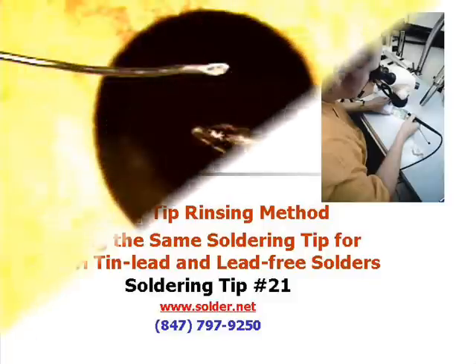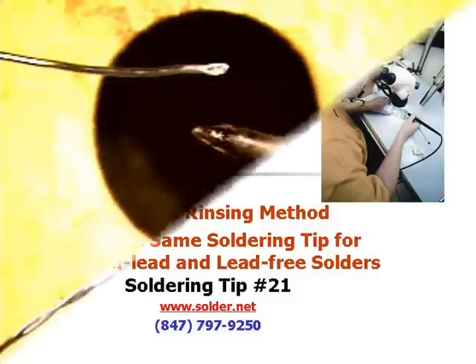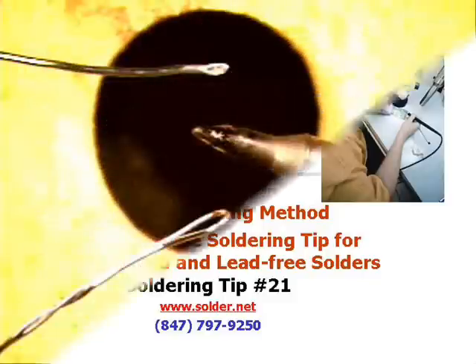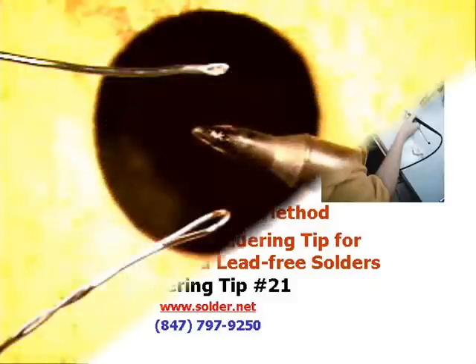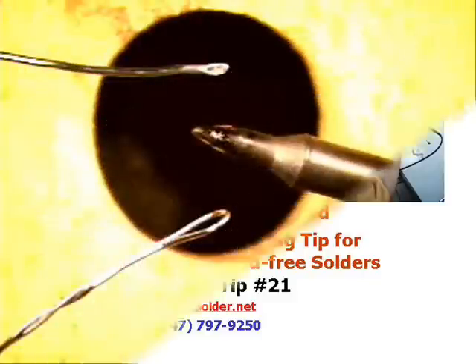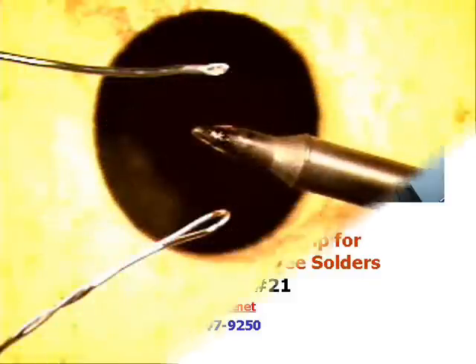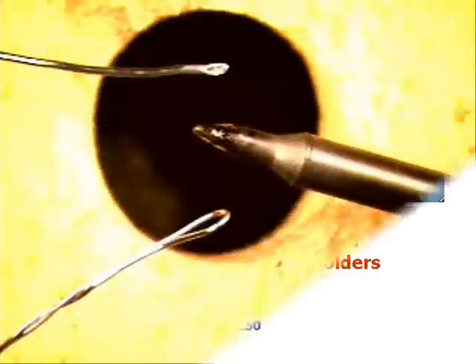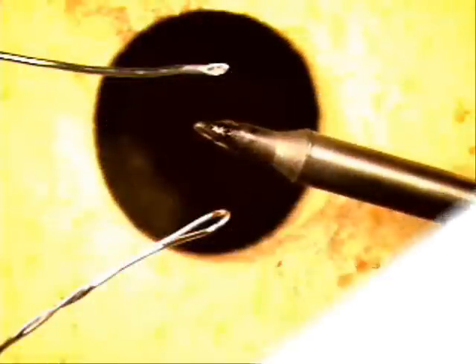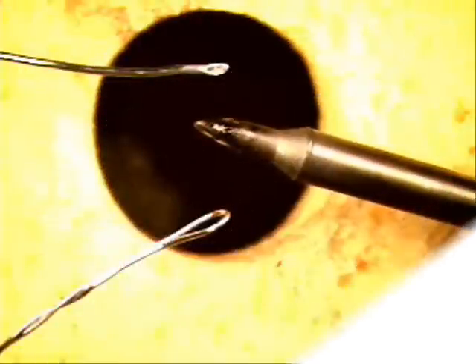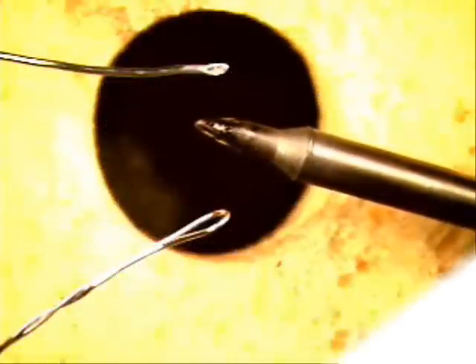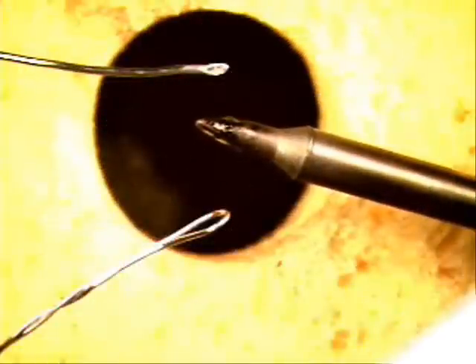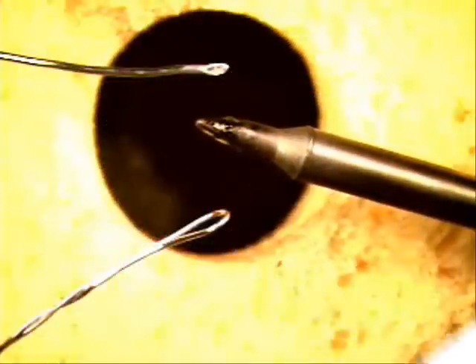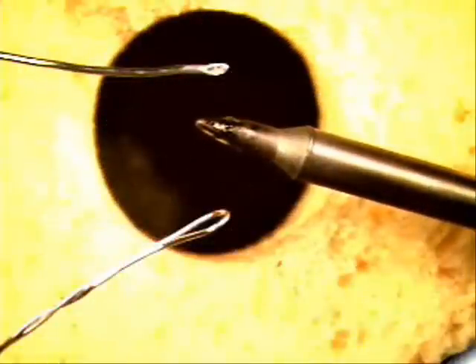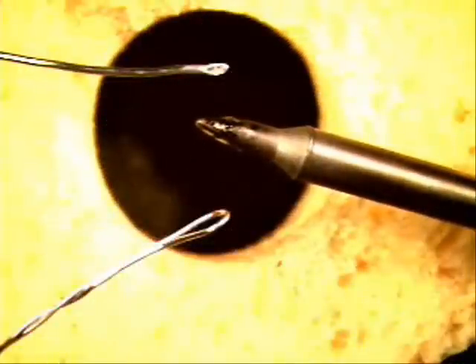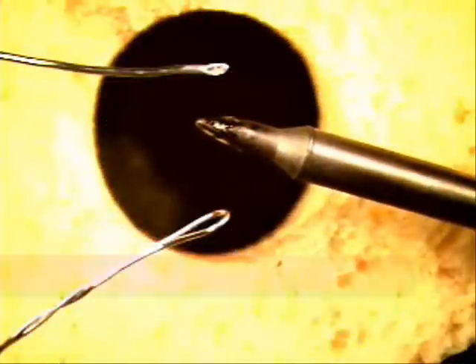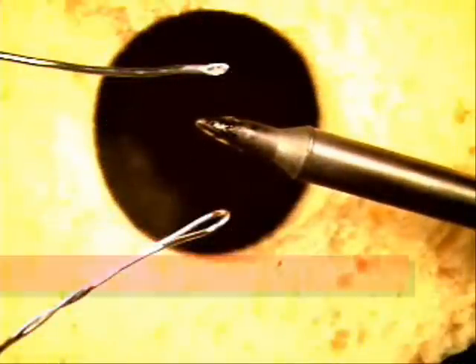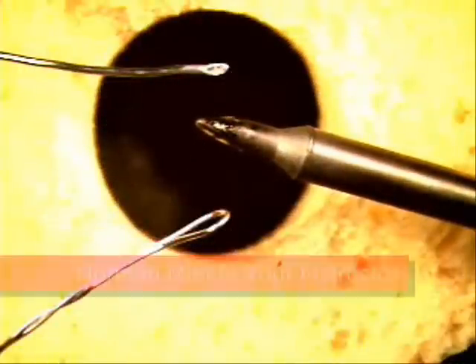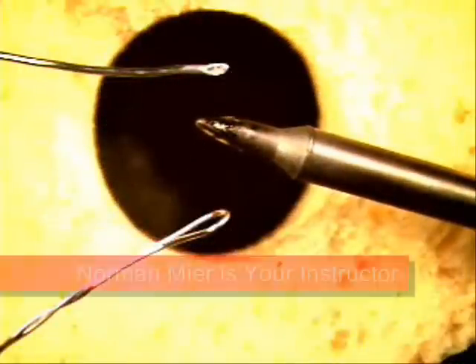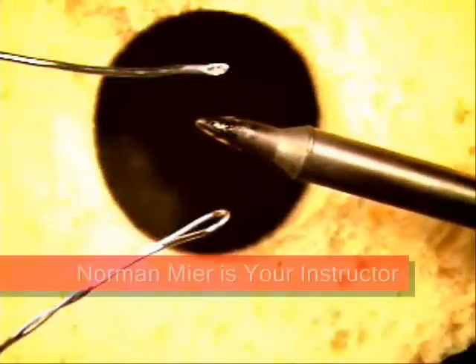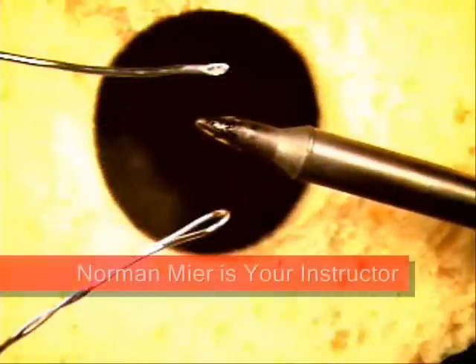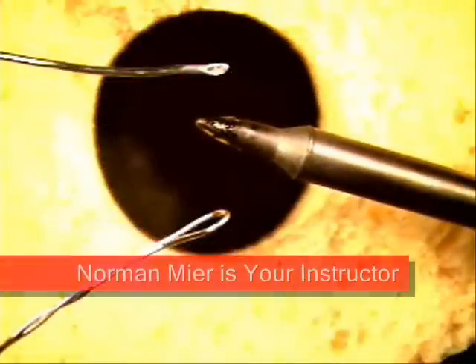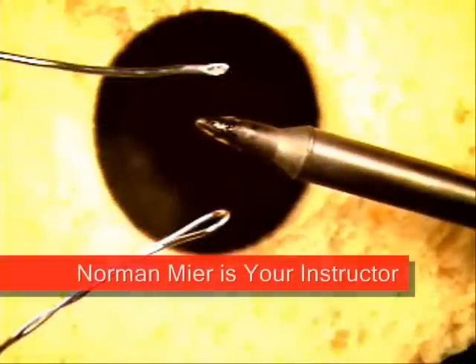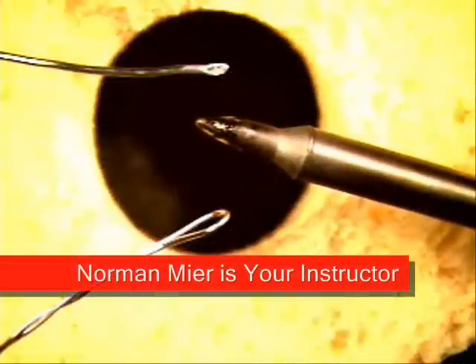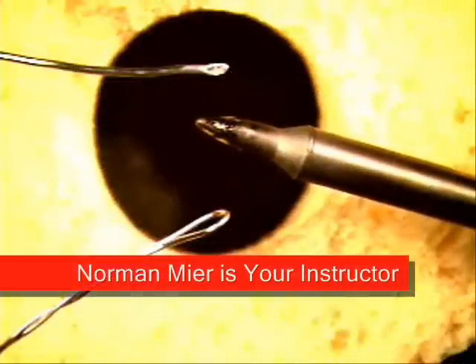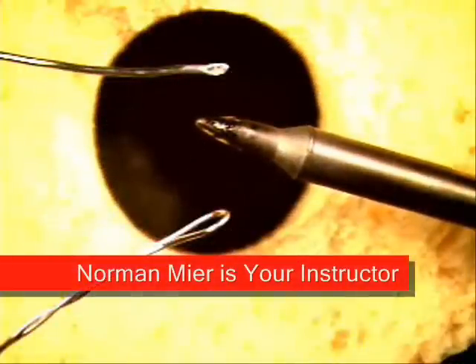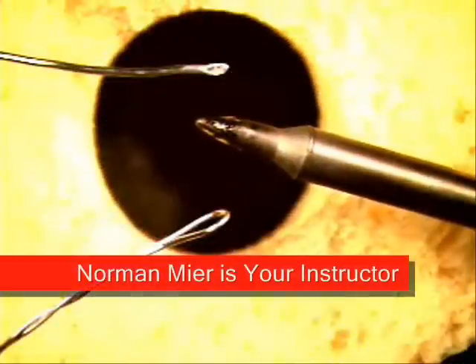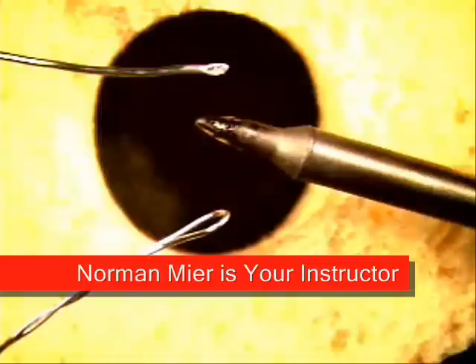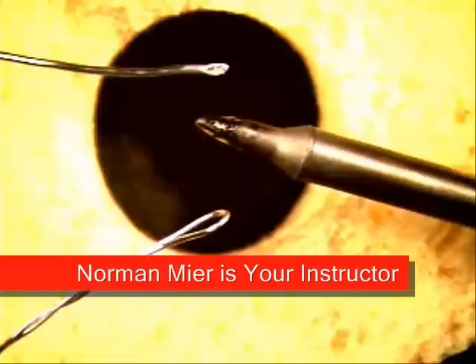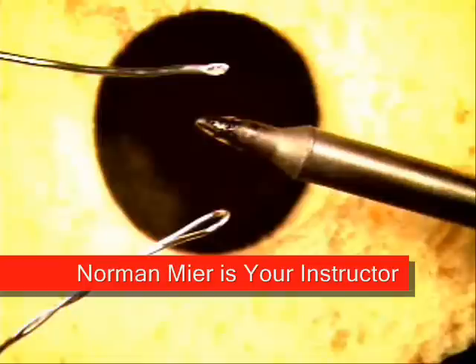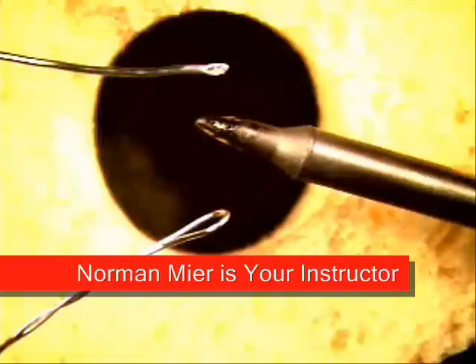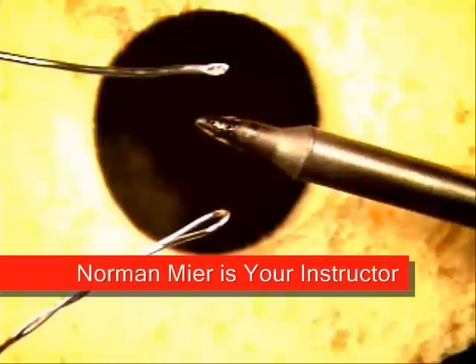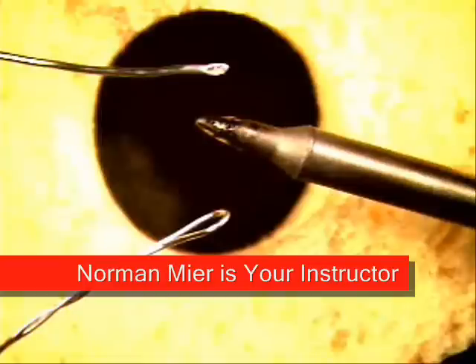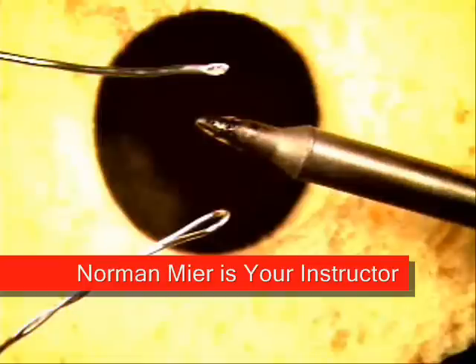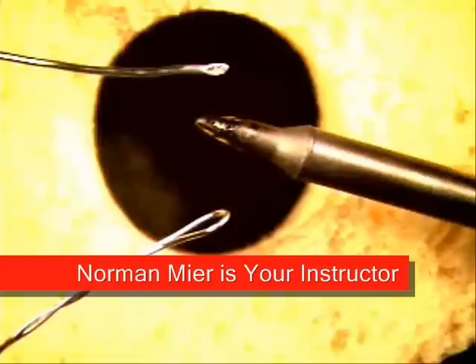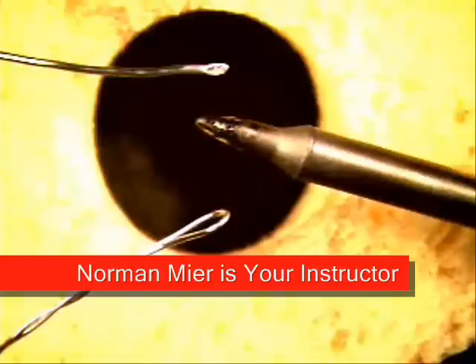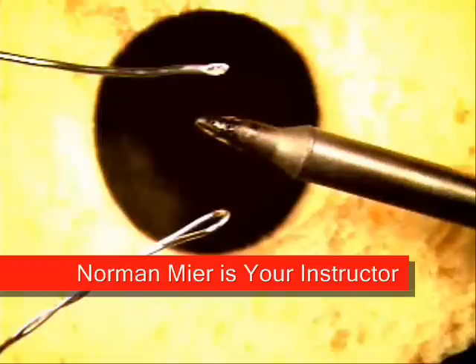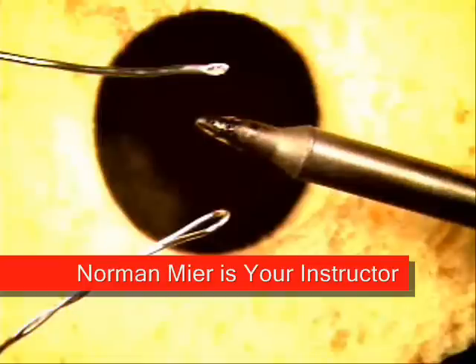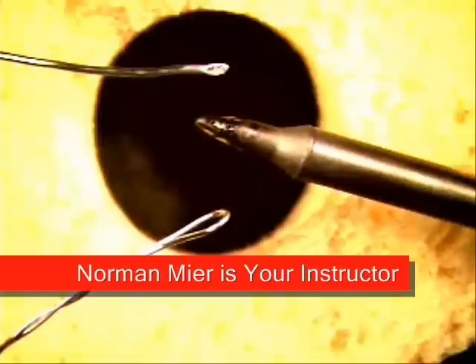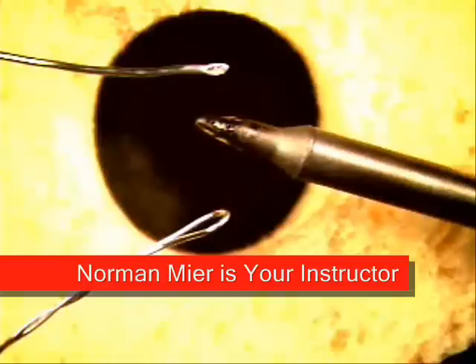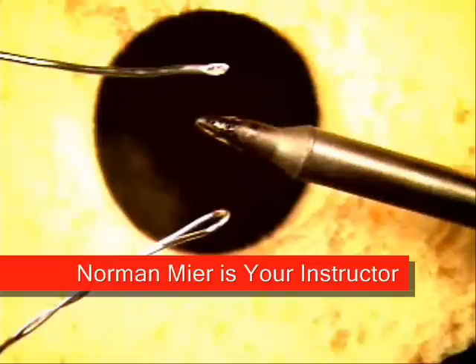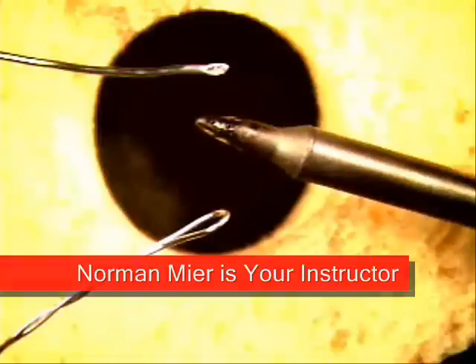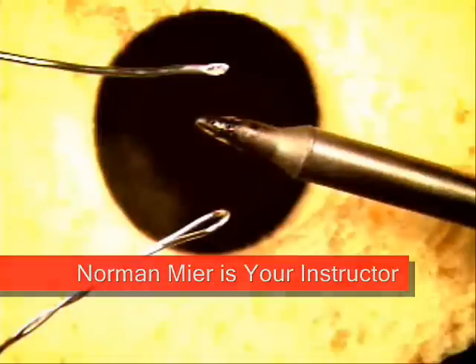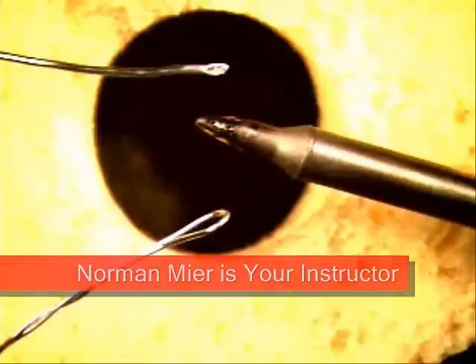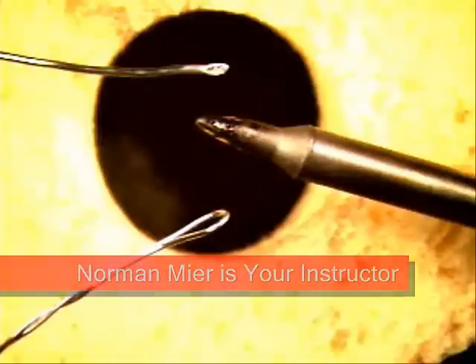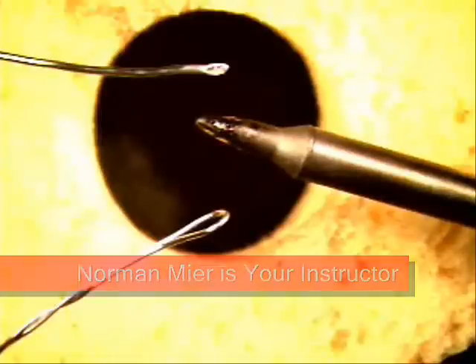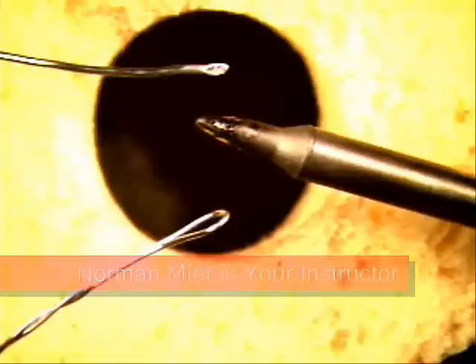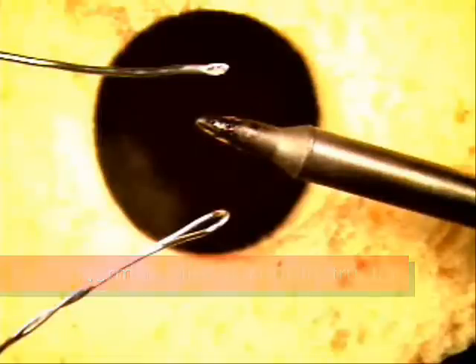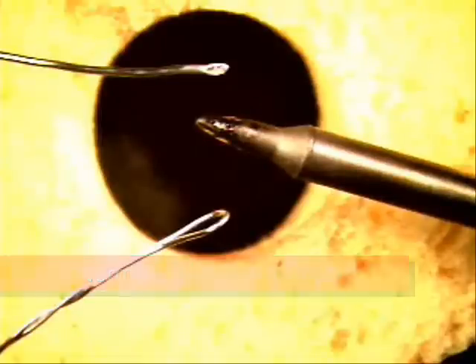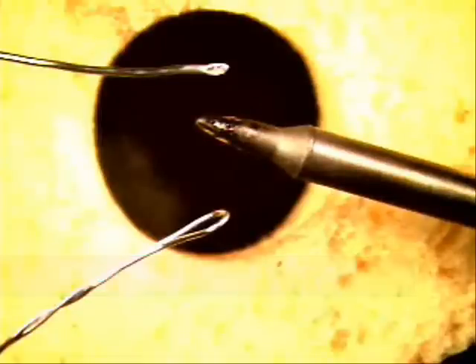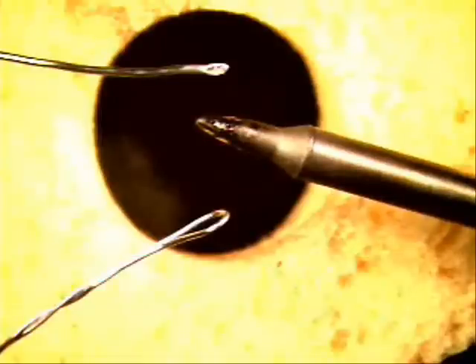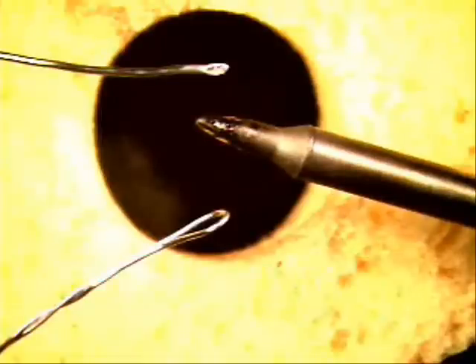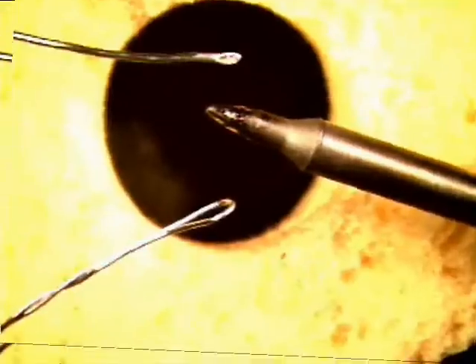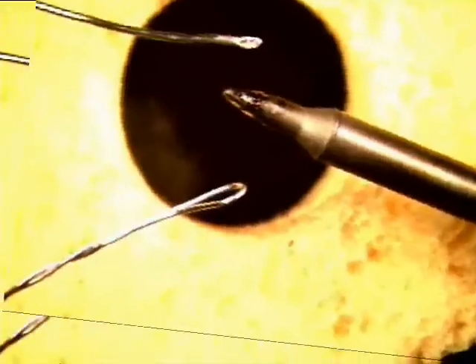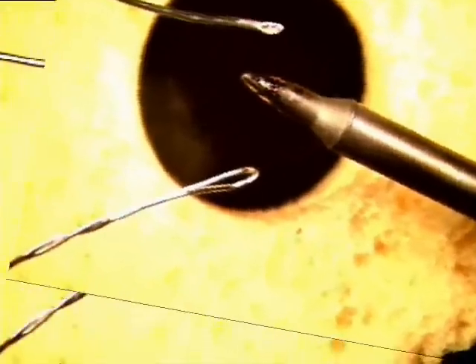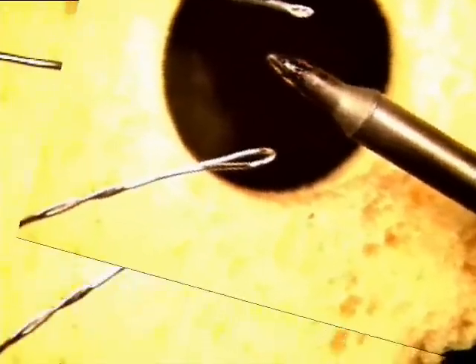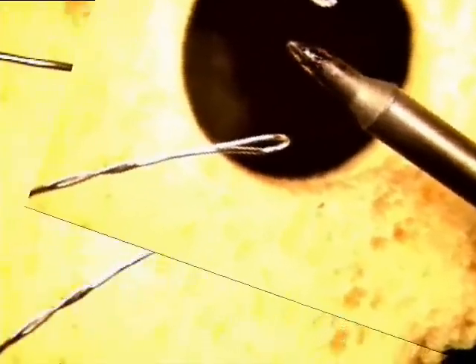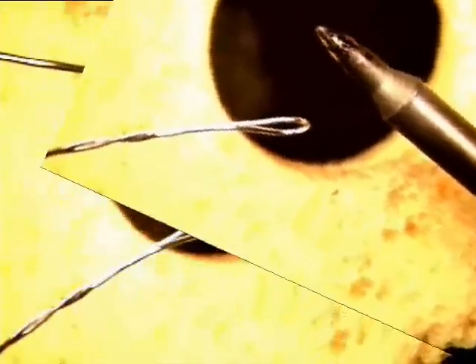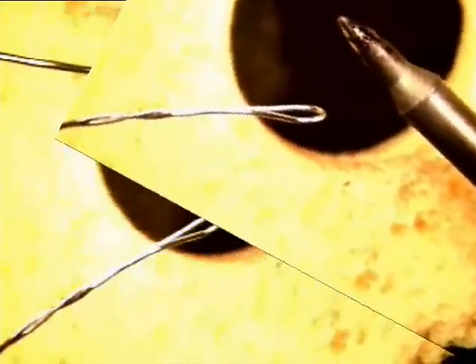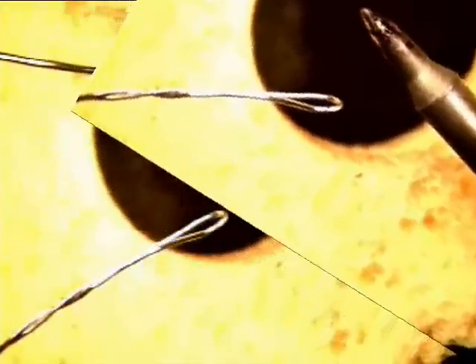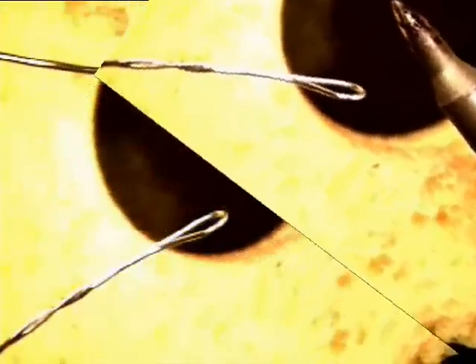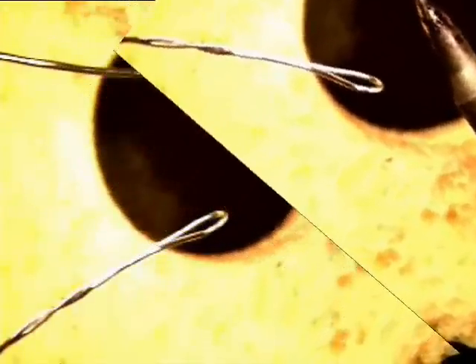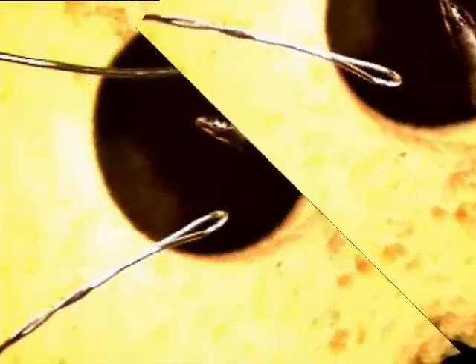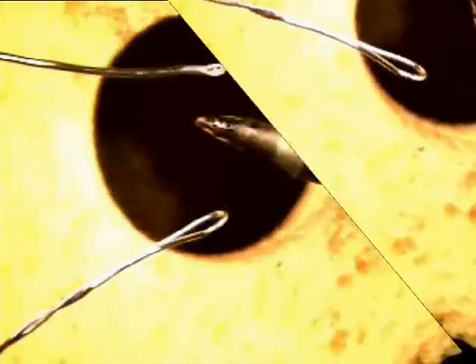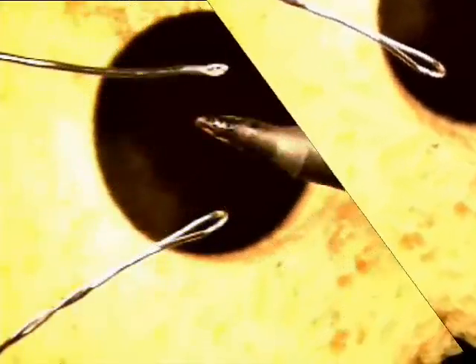Welcome to Best Incorporated Soldering Tip of the Month. Hi, my name is Norman Meir. I'm an IPC Master.